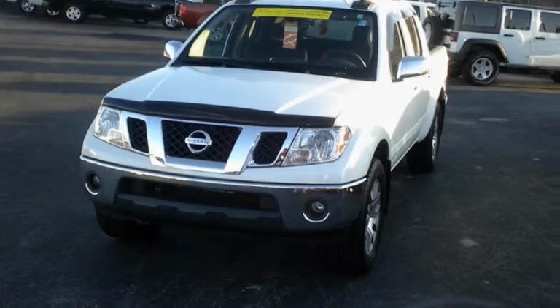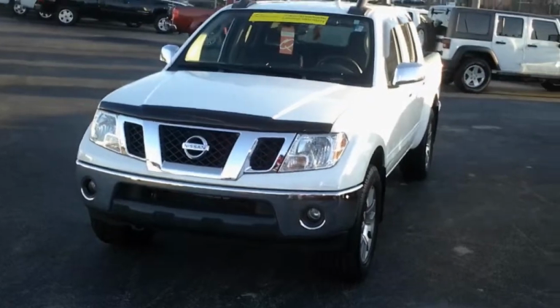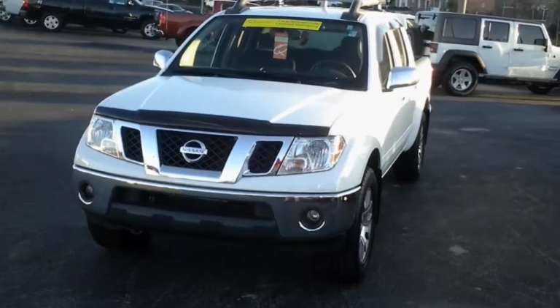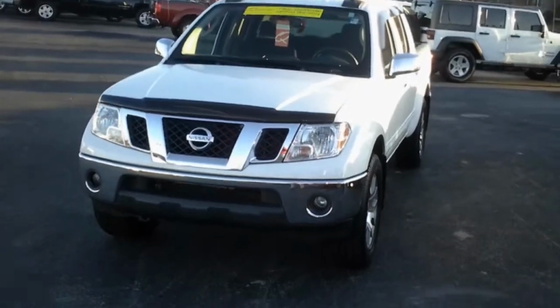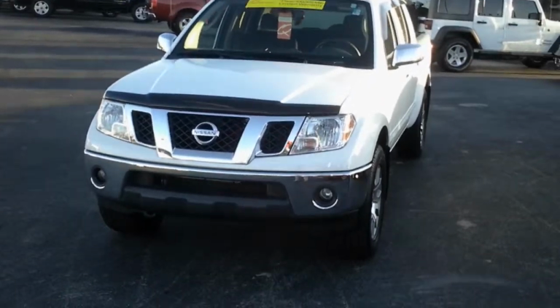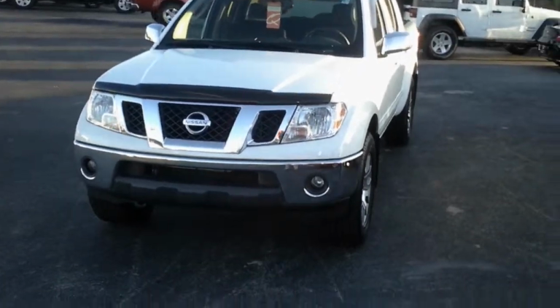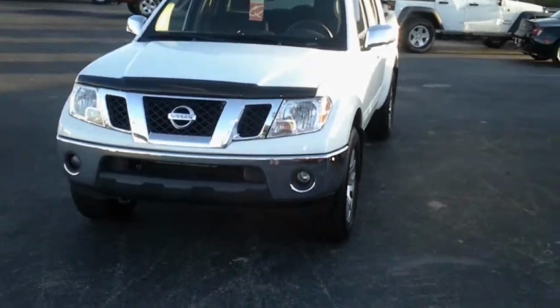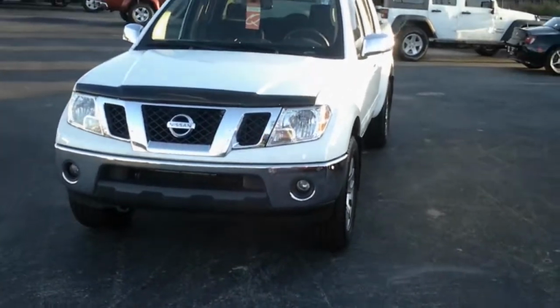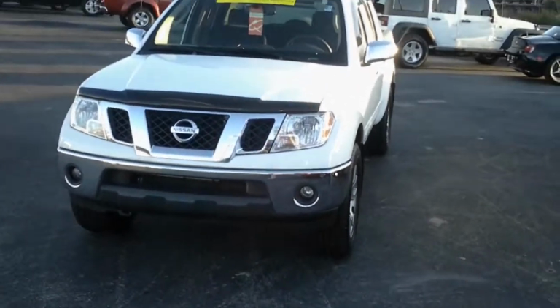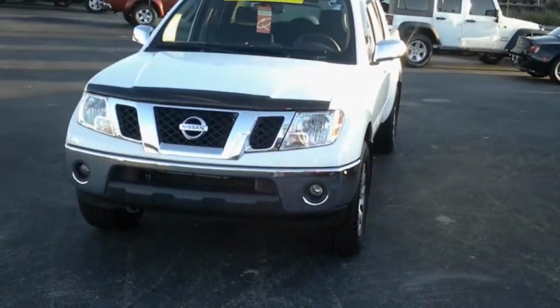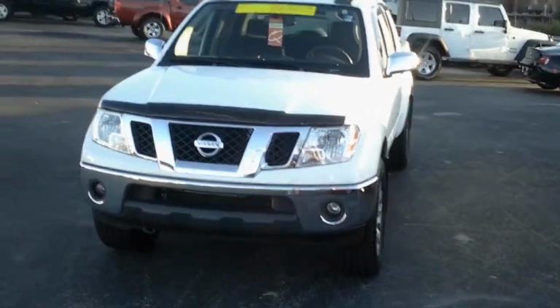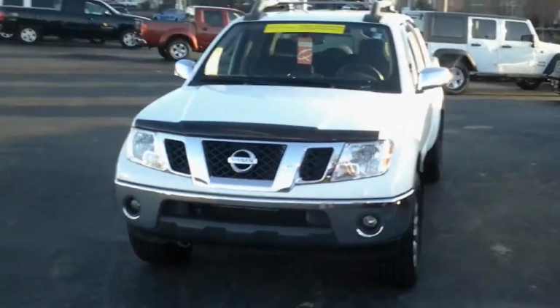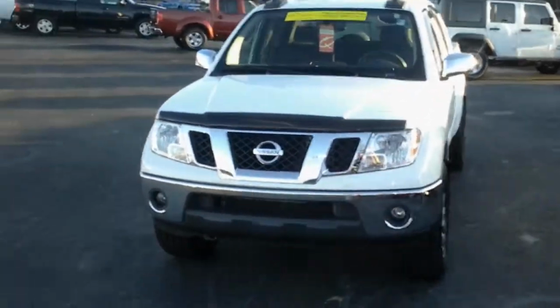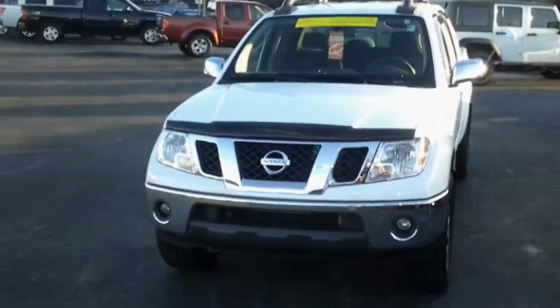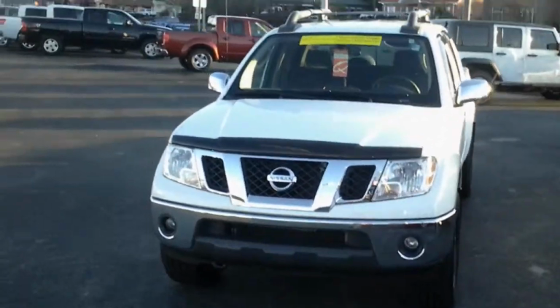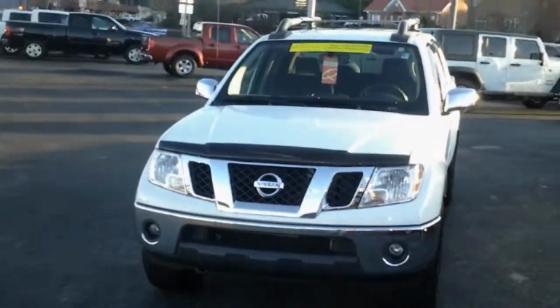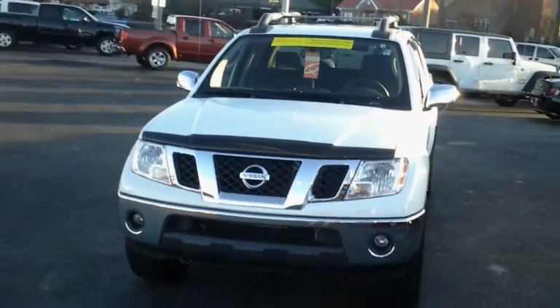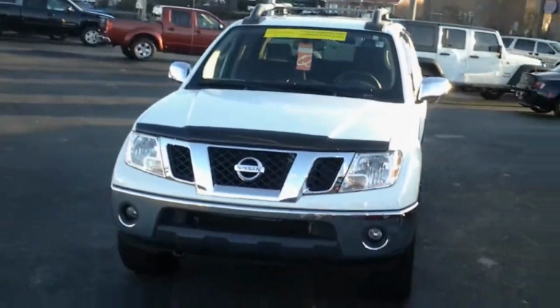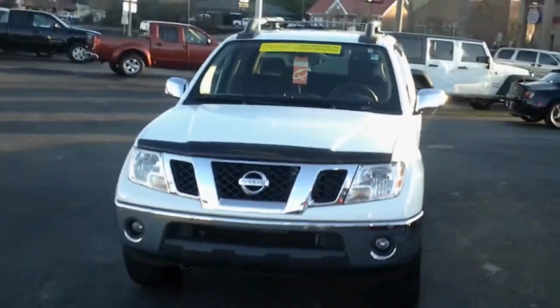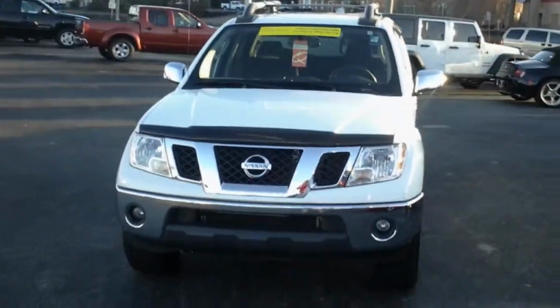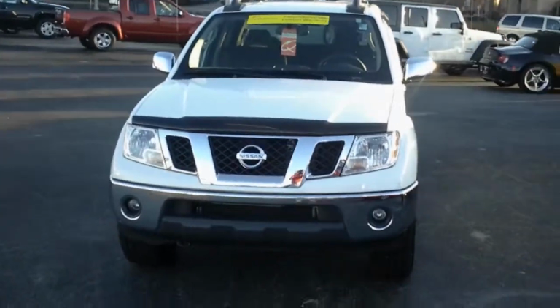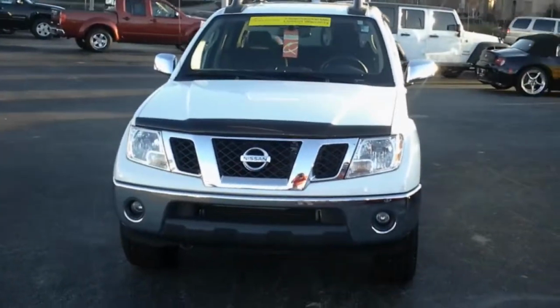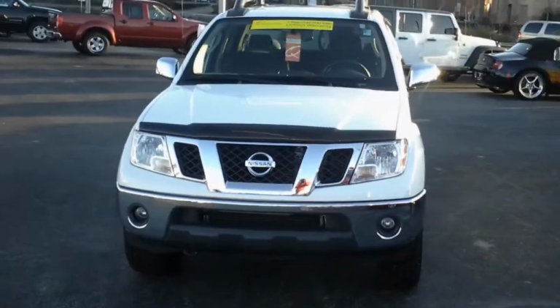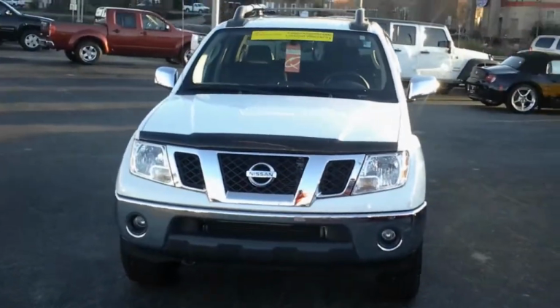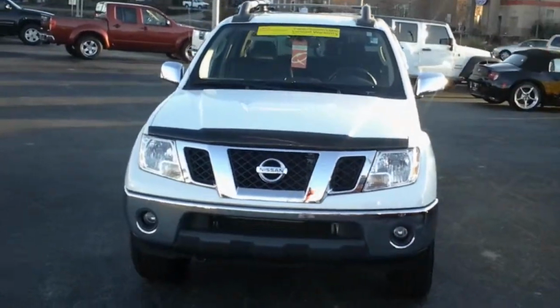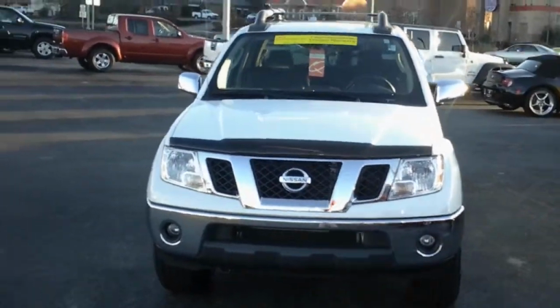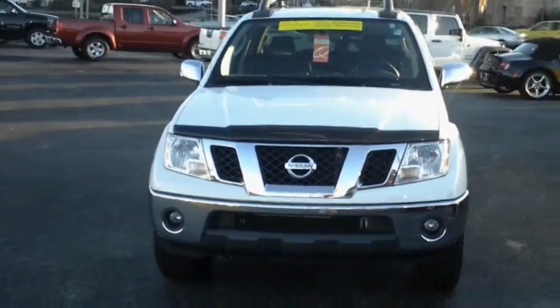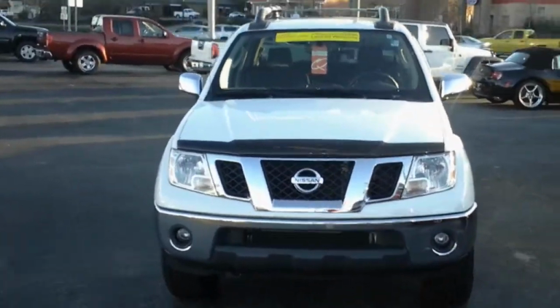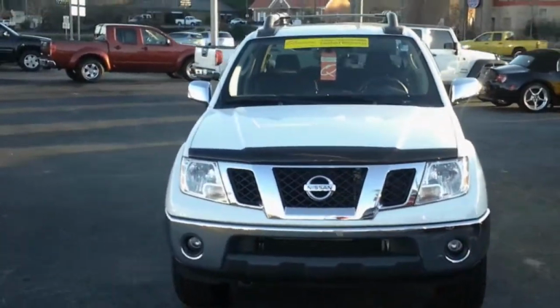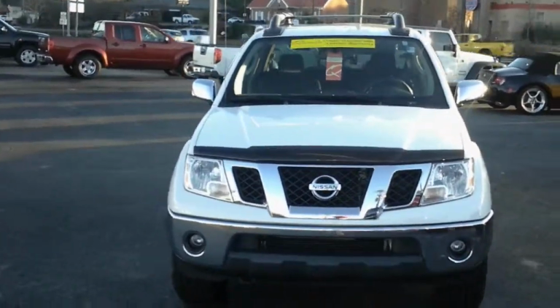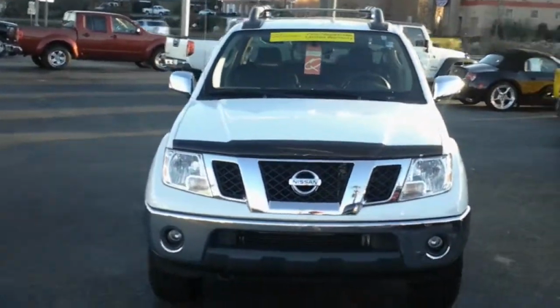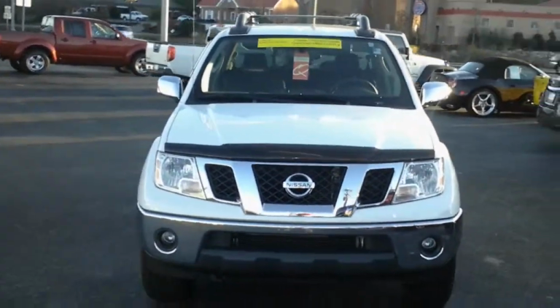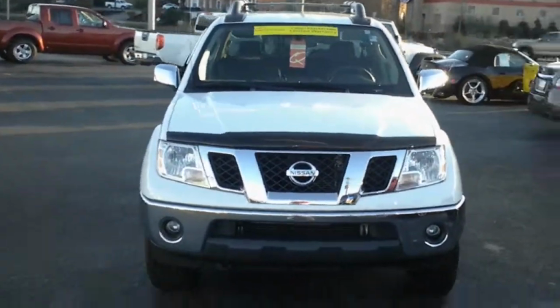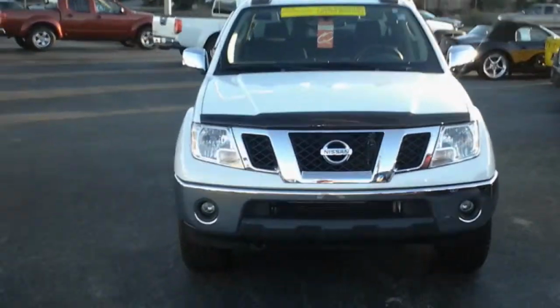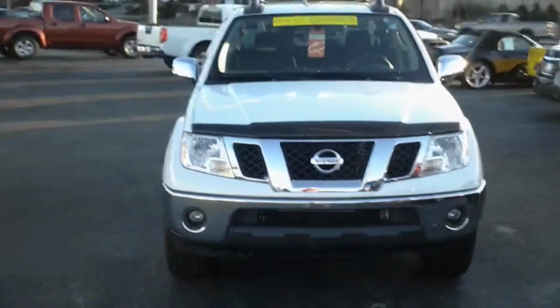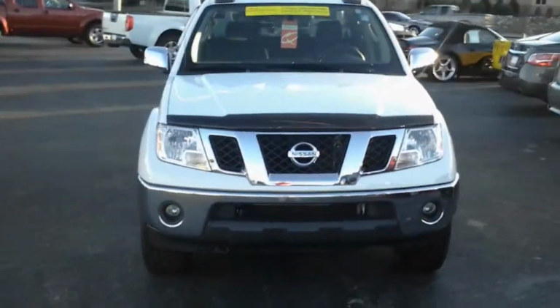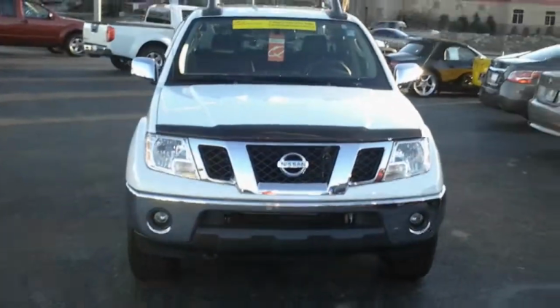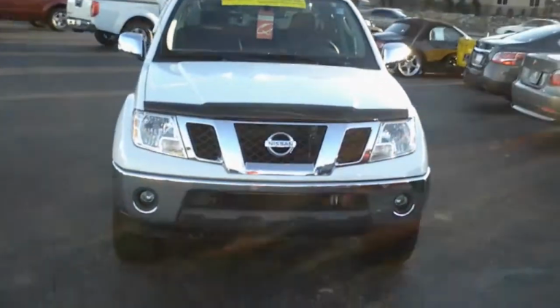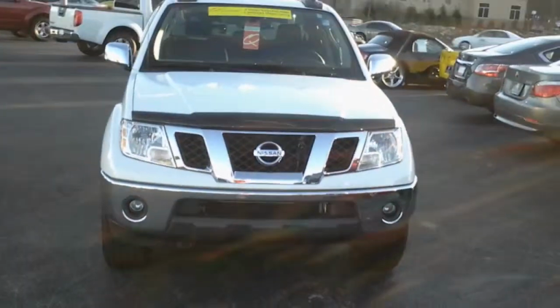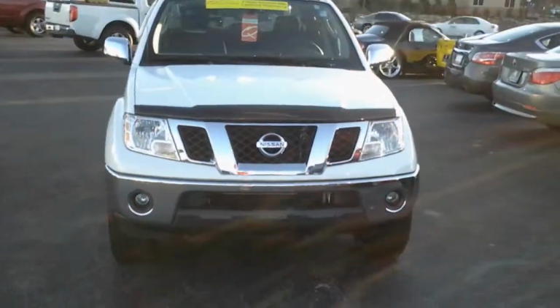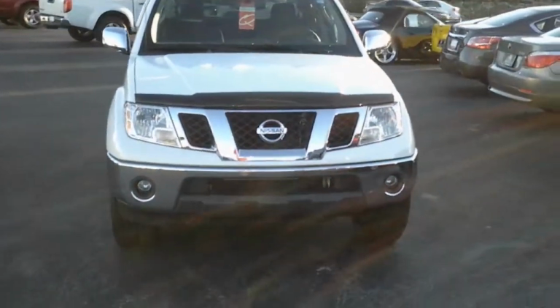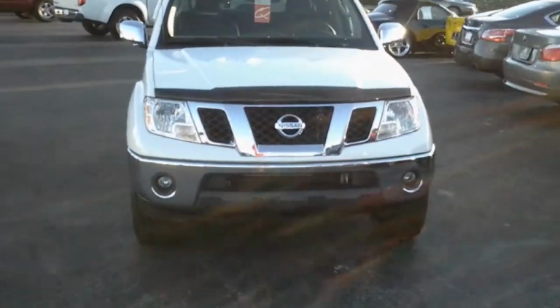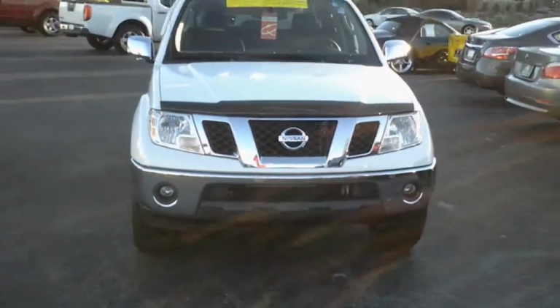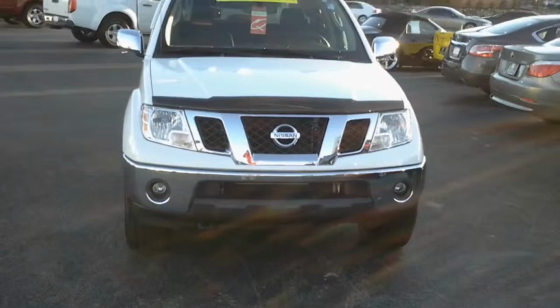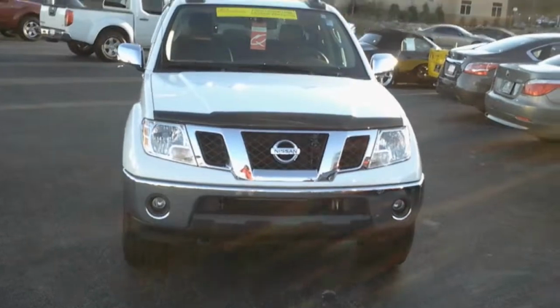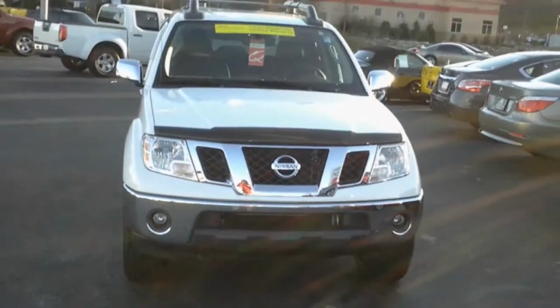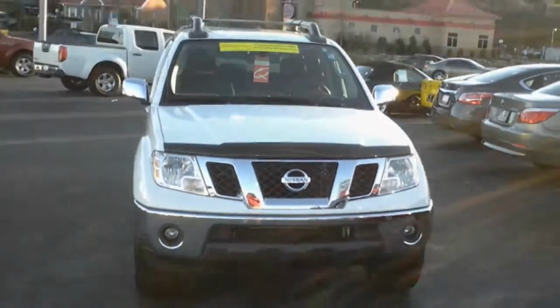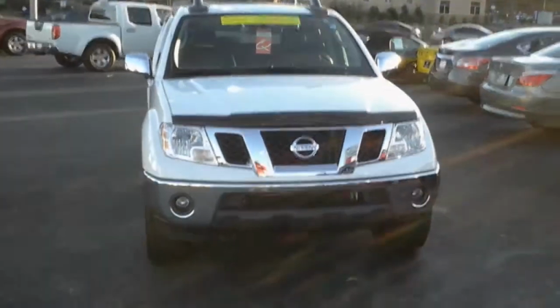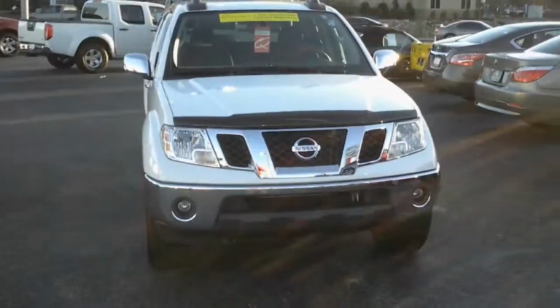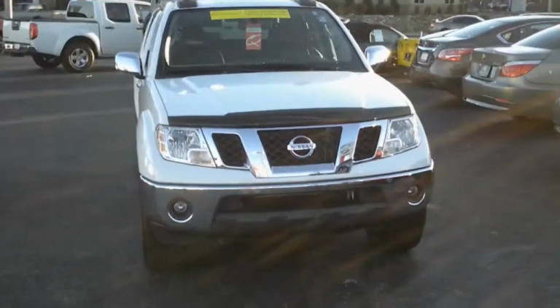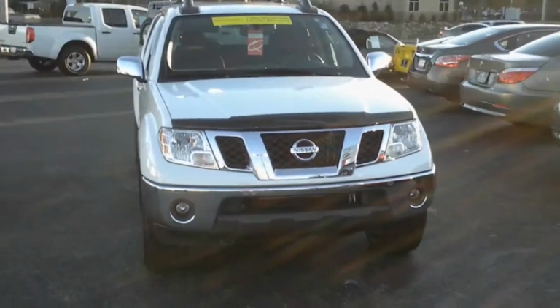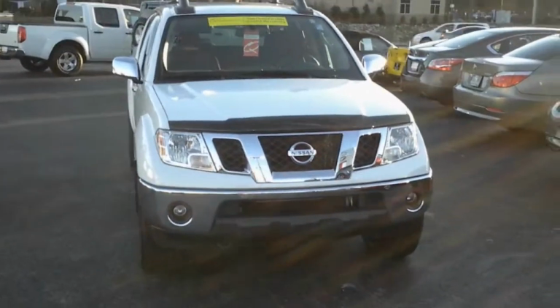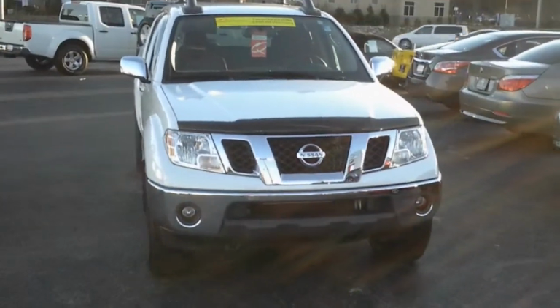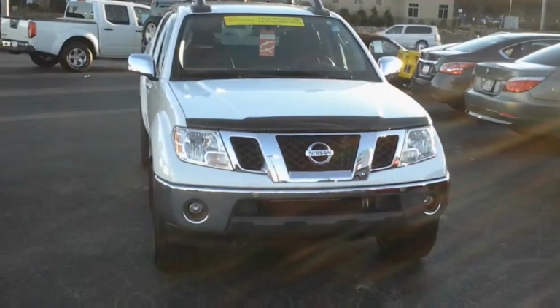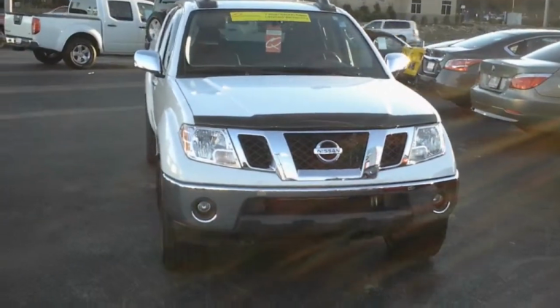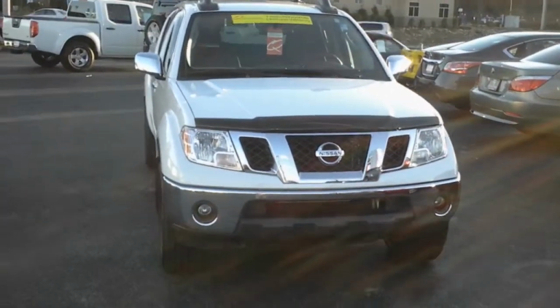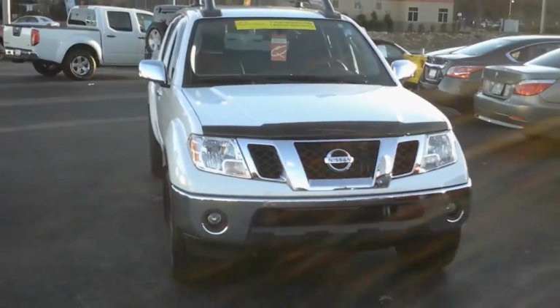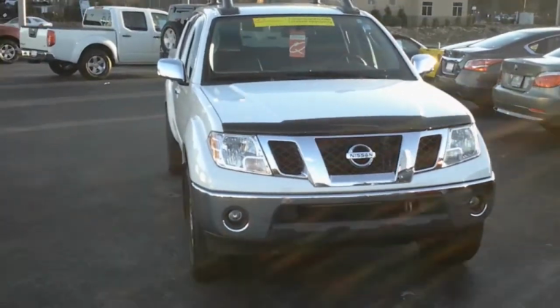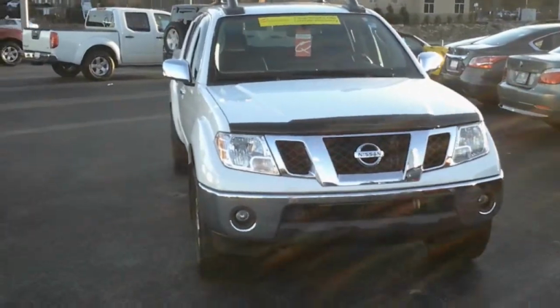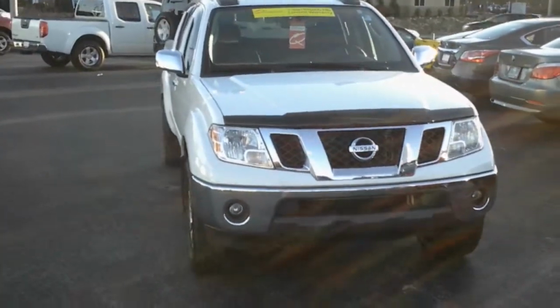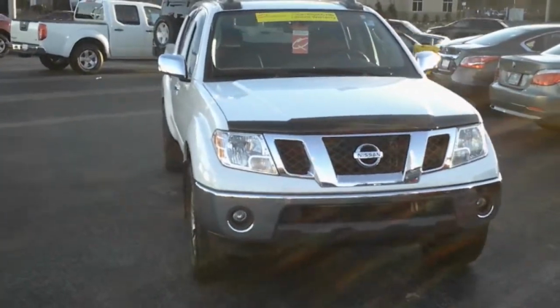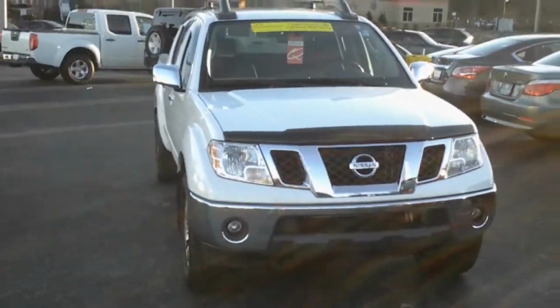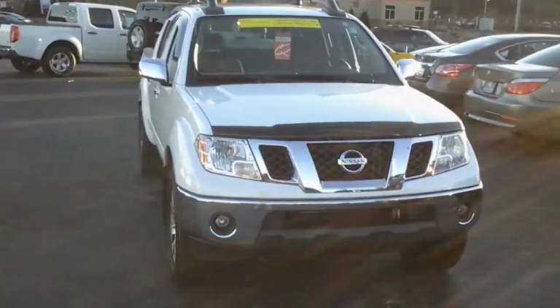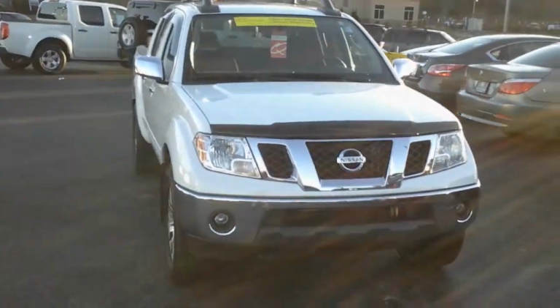Stewart here, Jersey Stewart here, Oak Ridge Nissan. Just wanted to show you this 2010 Nissan Frontier.